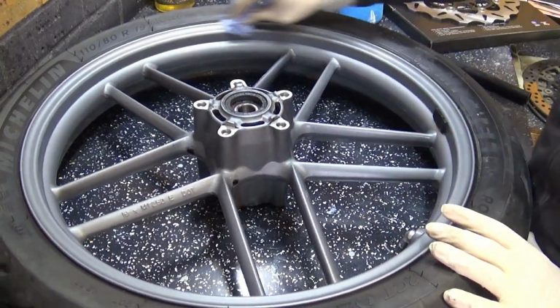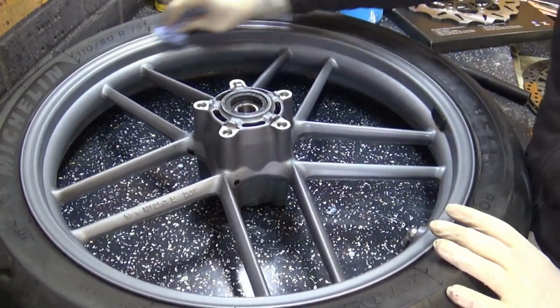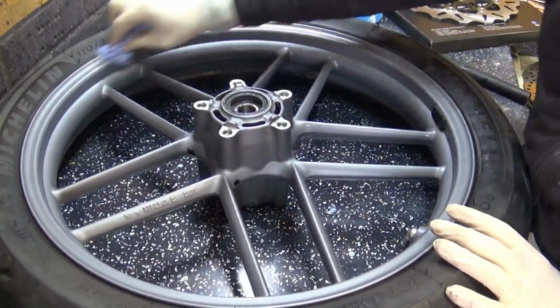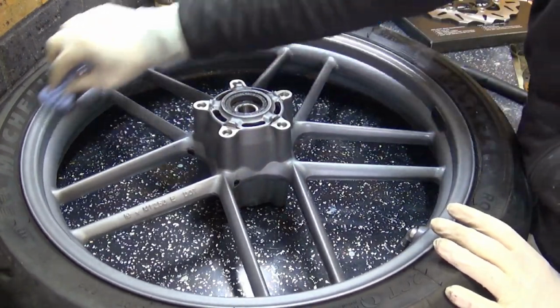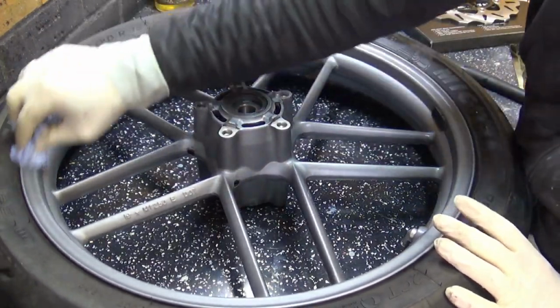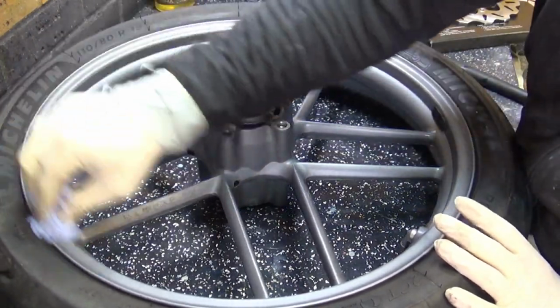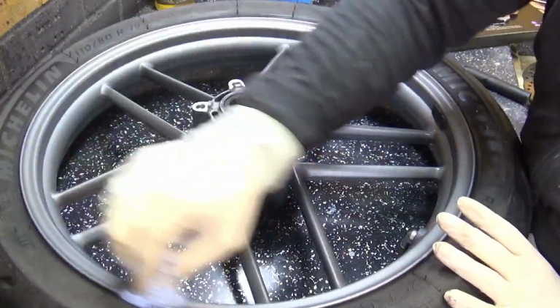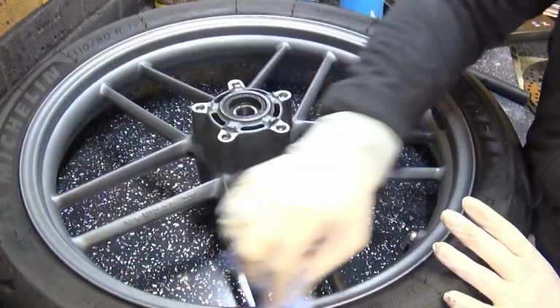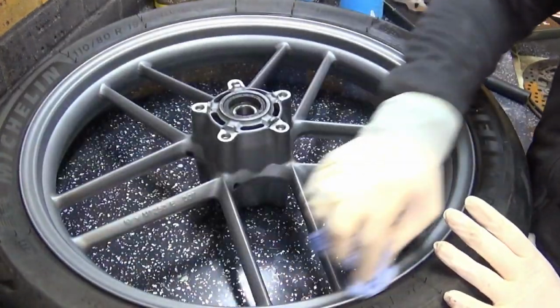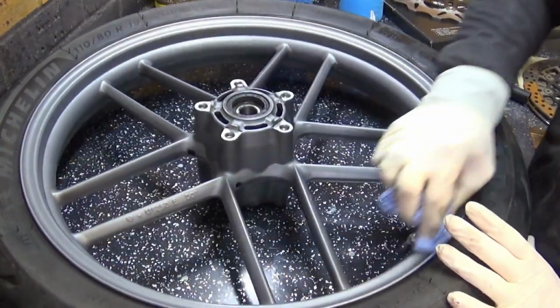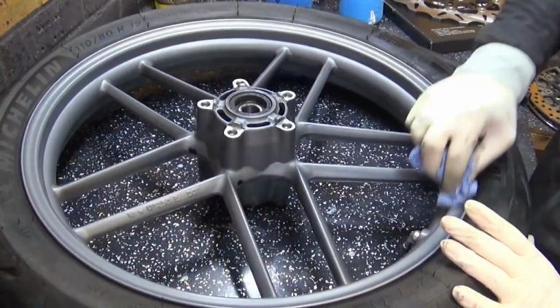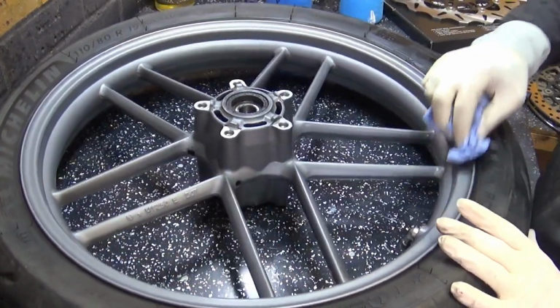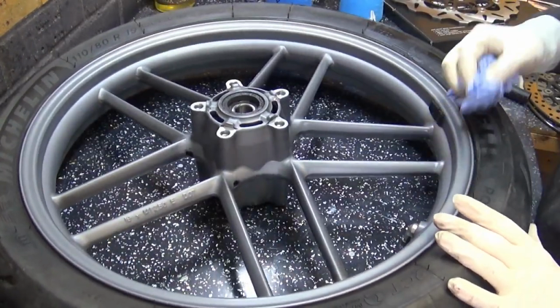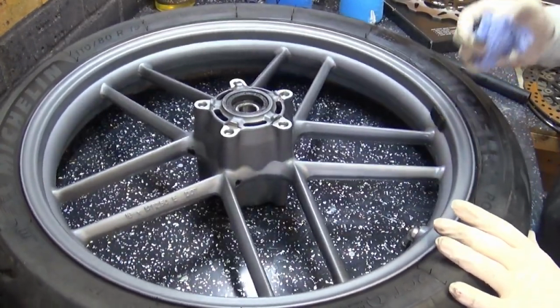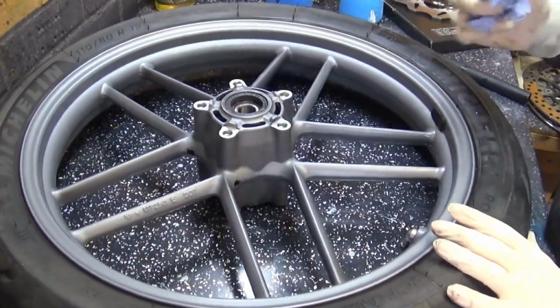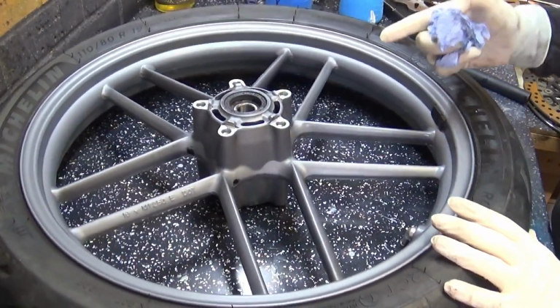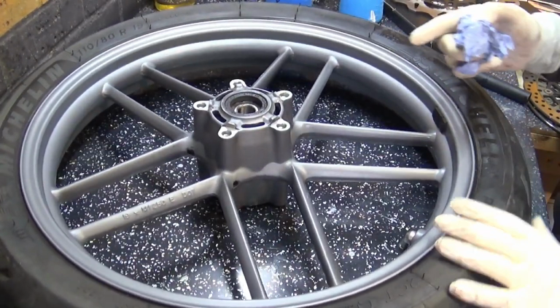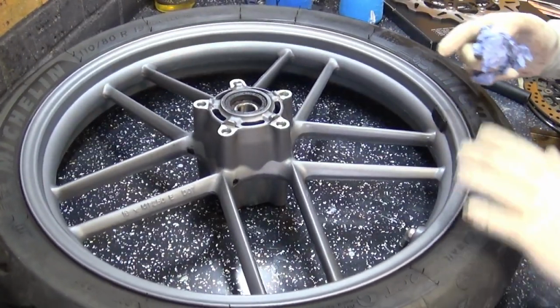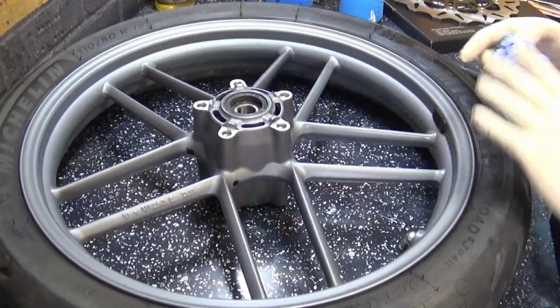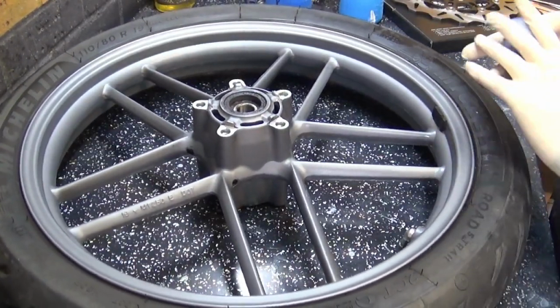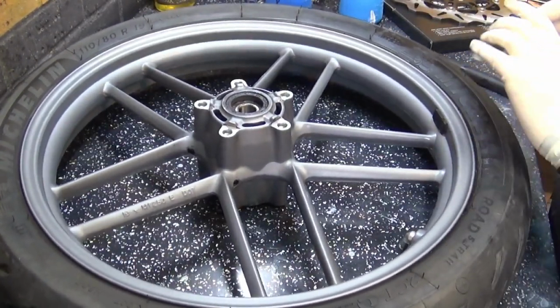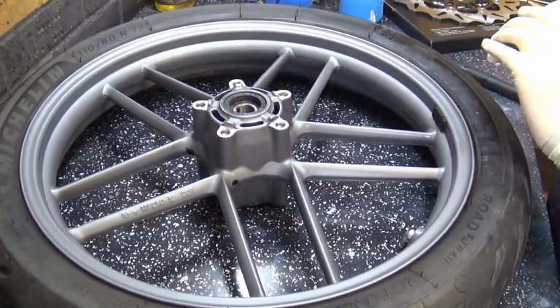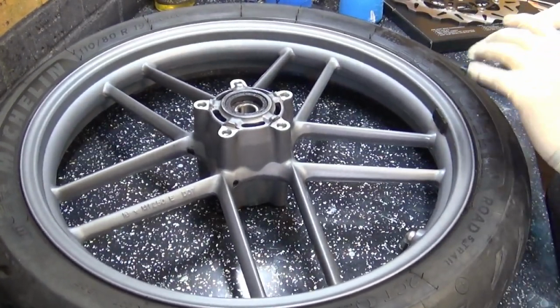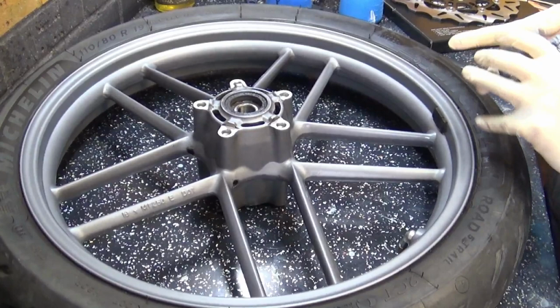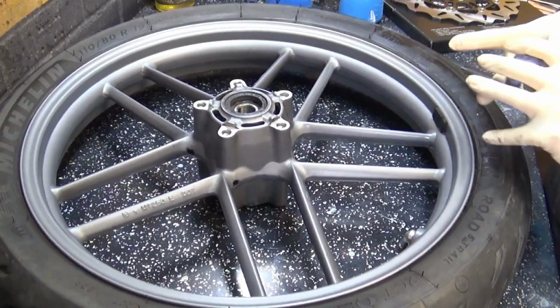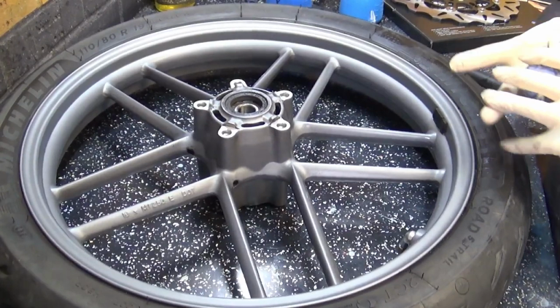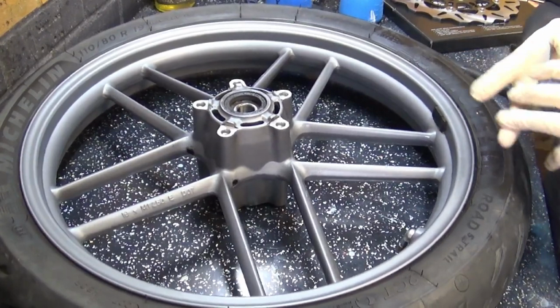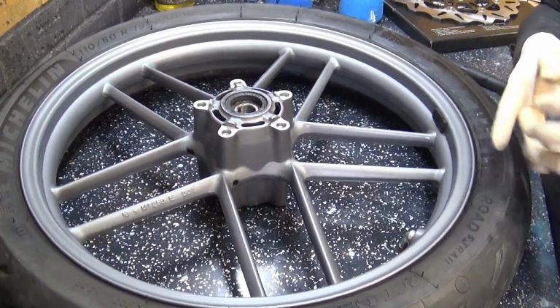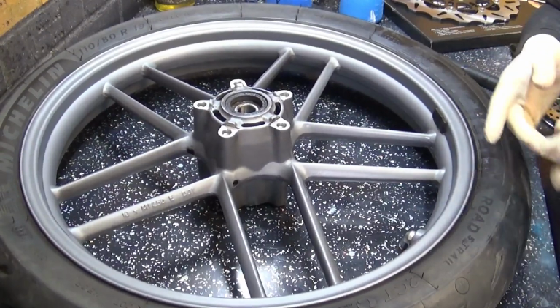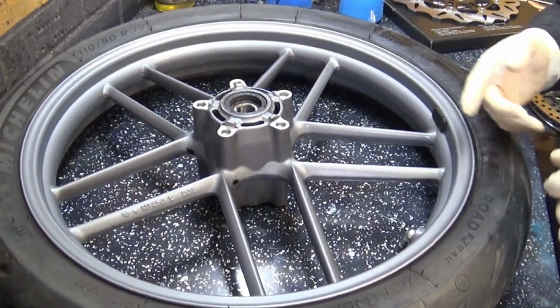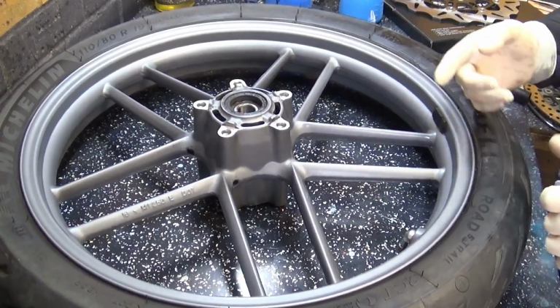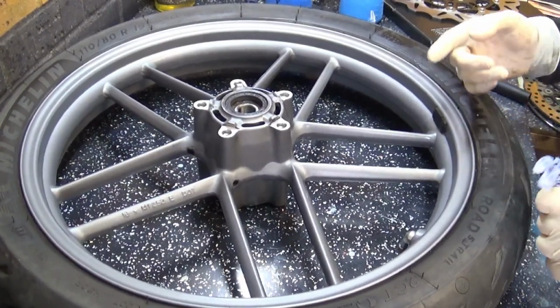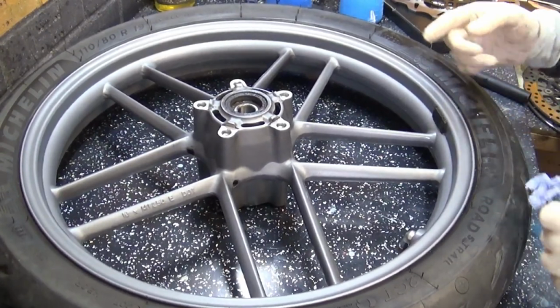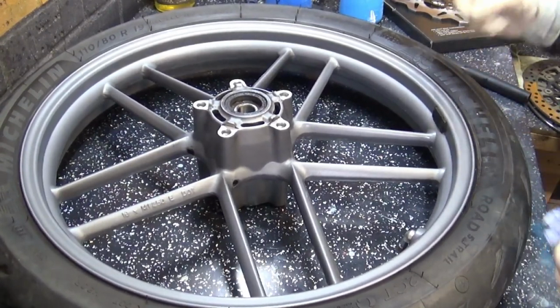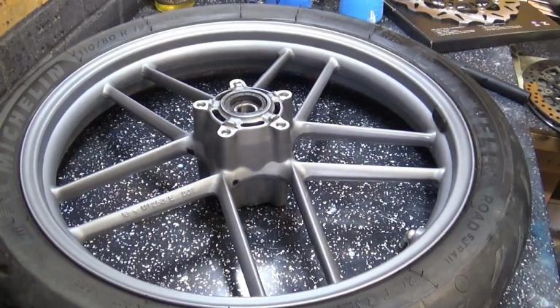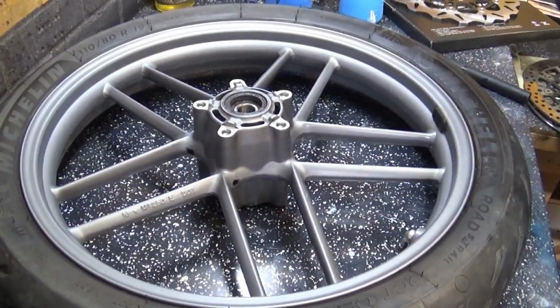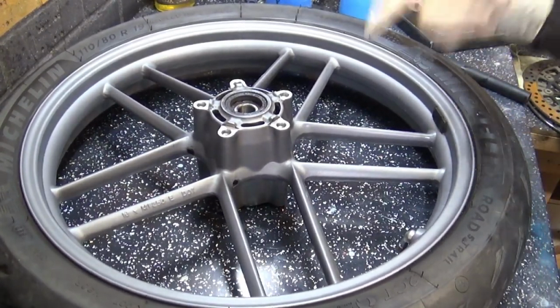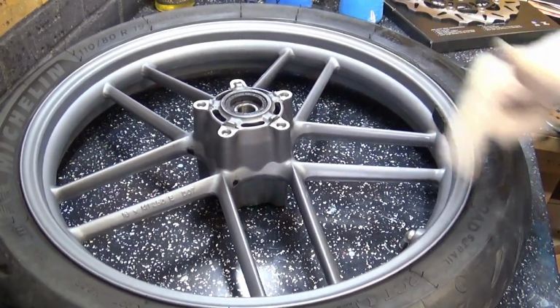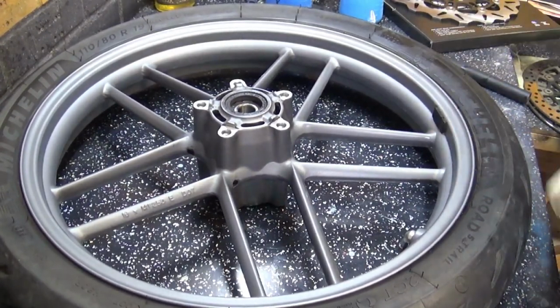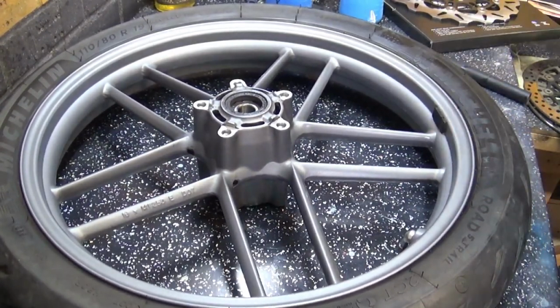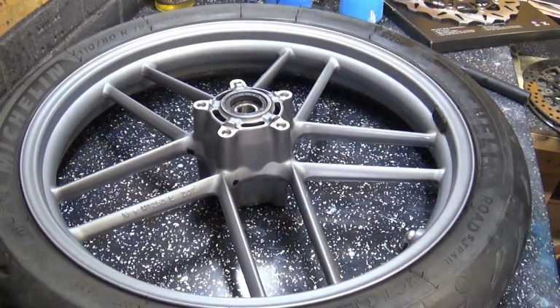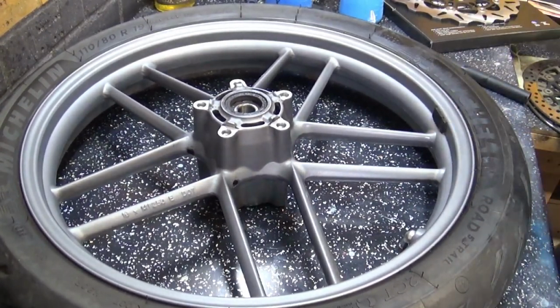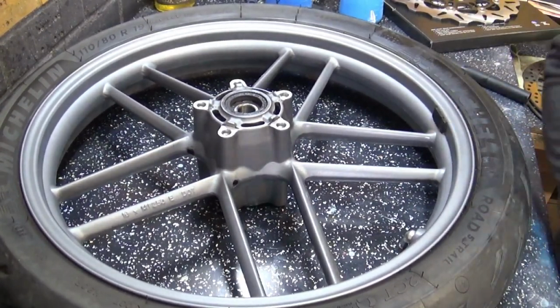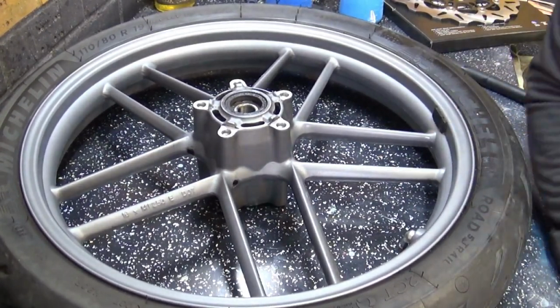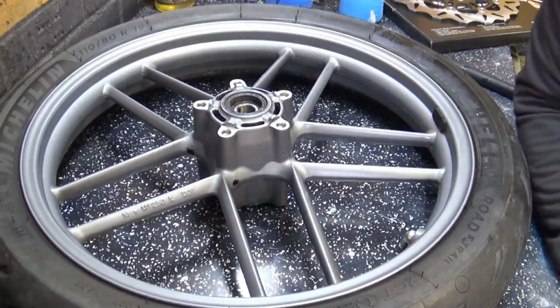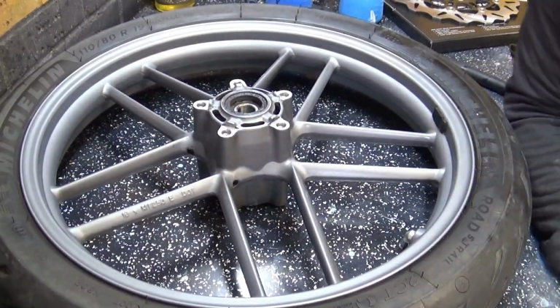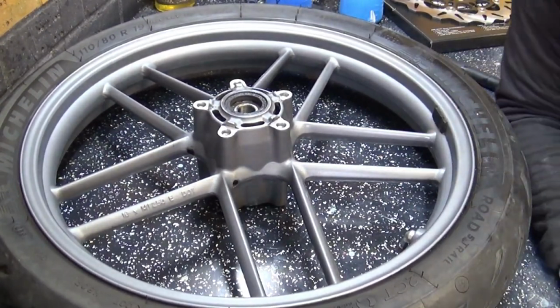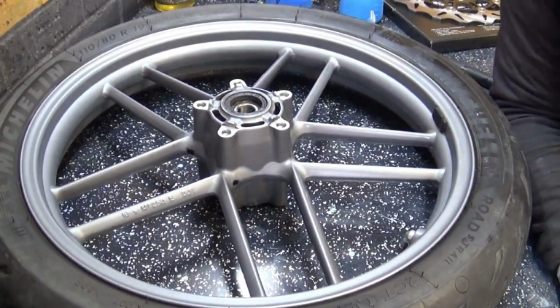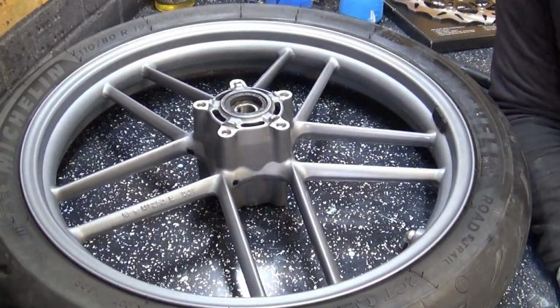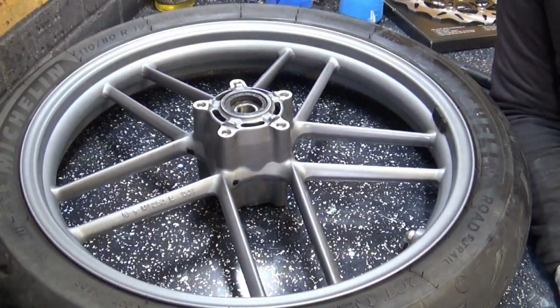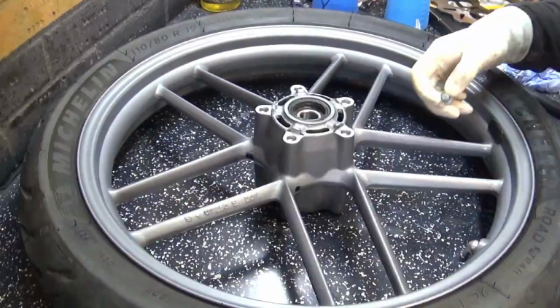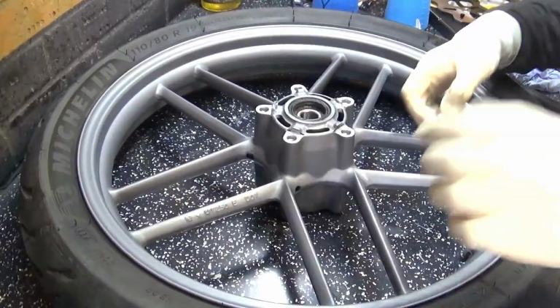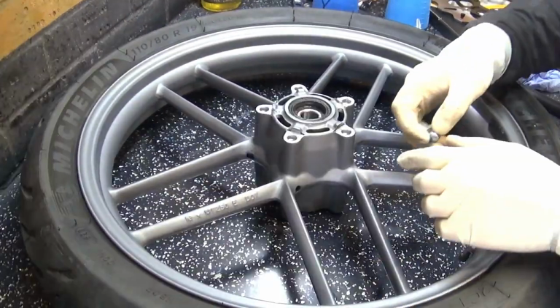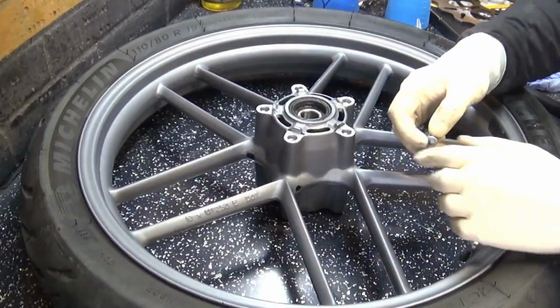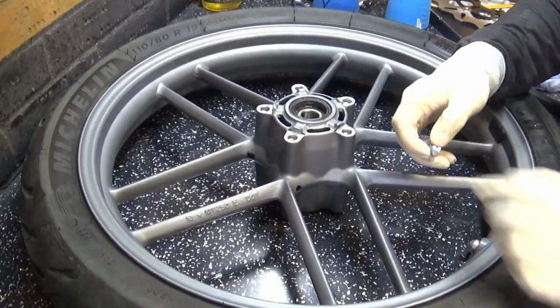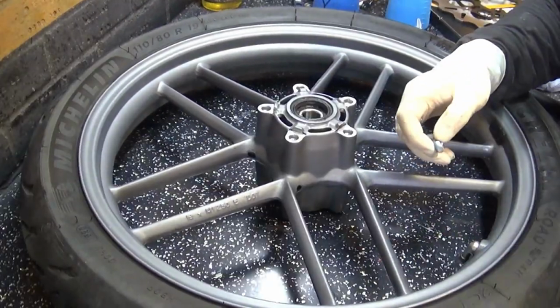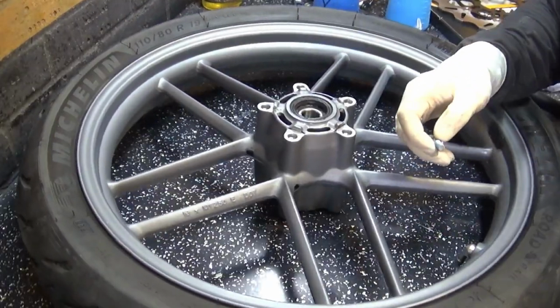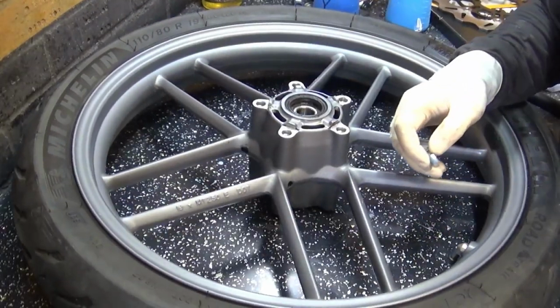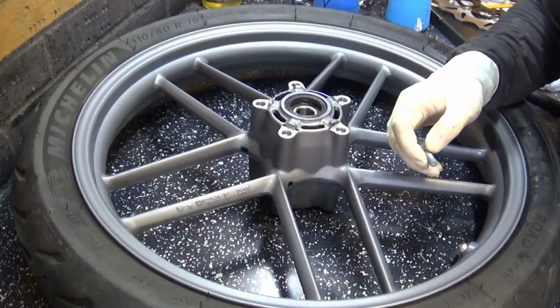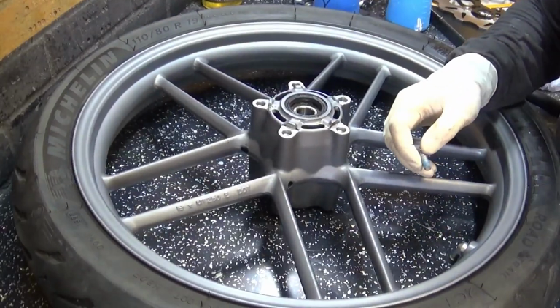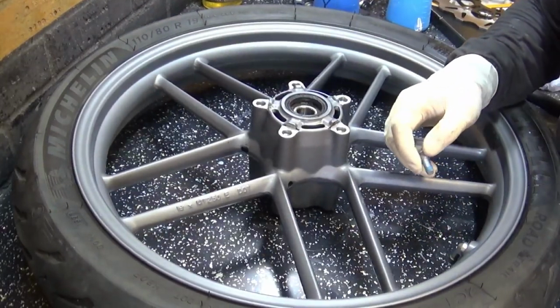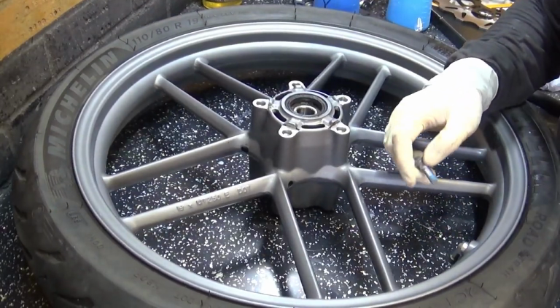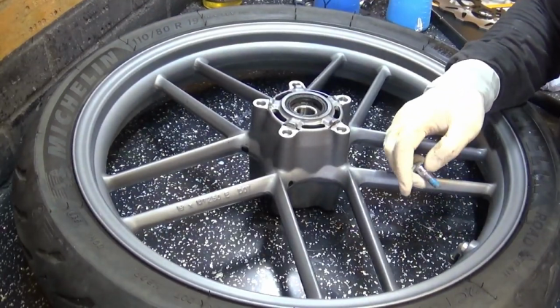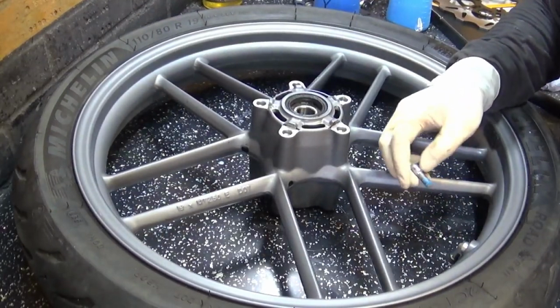I say — remember to remove my disc lock before I ride it. Moving on.